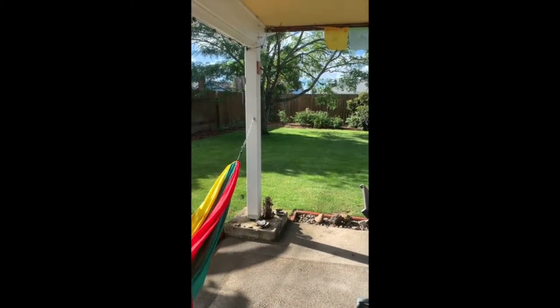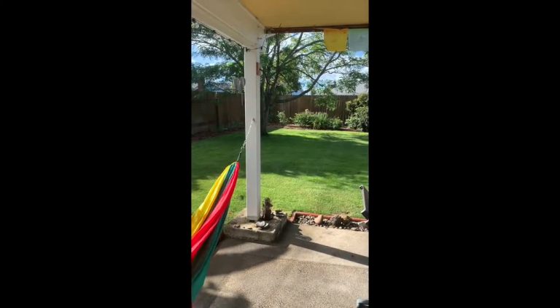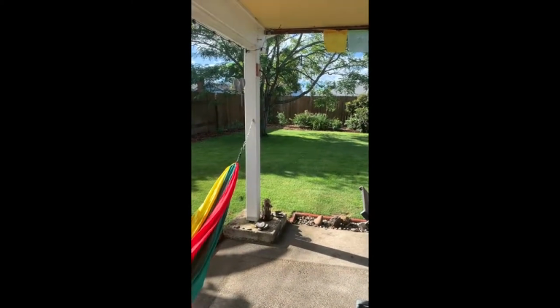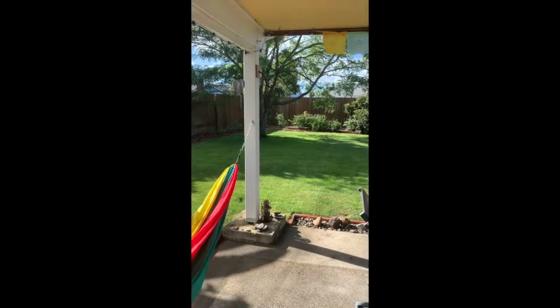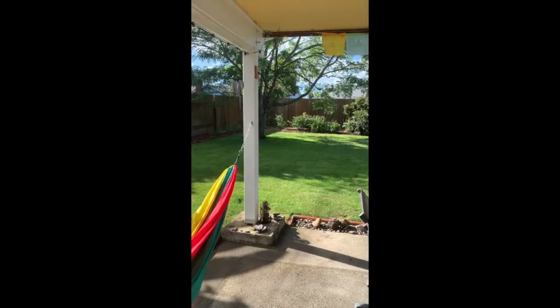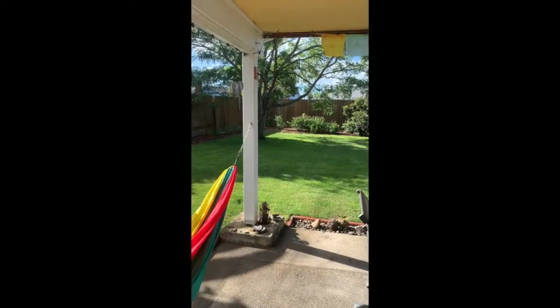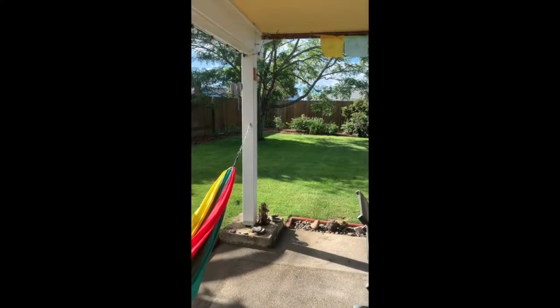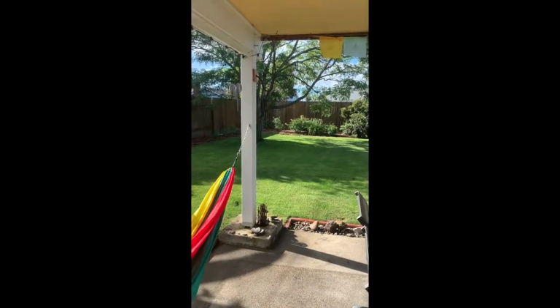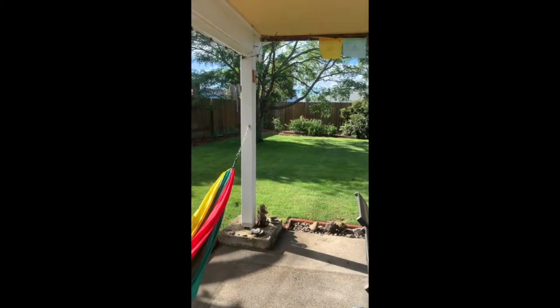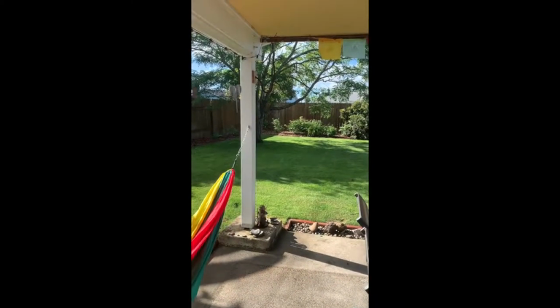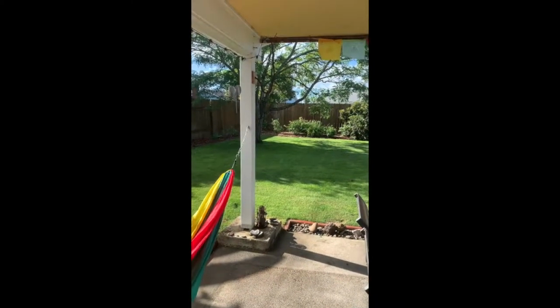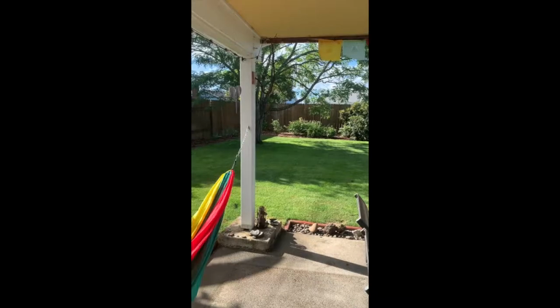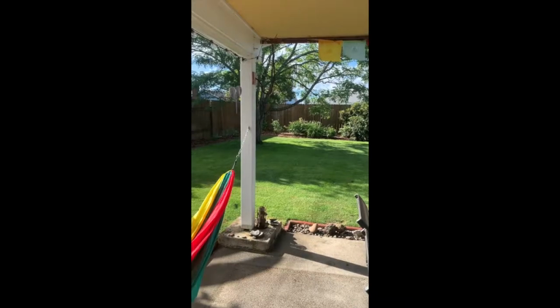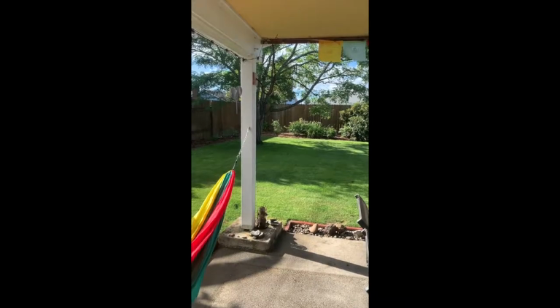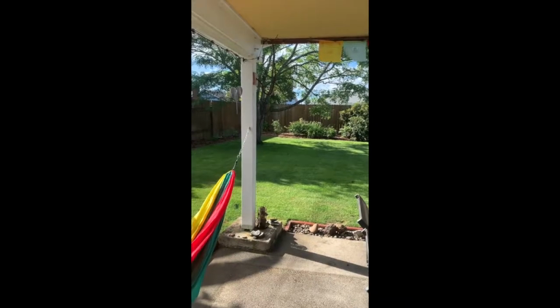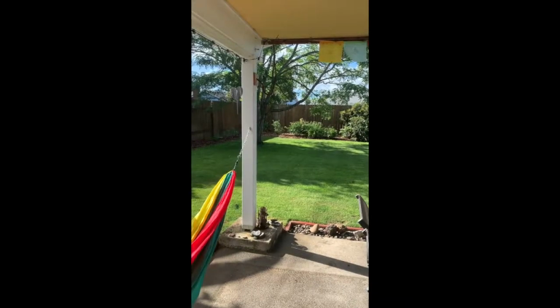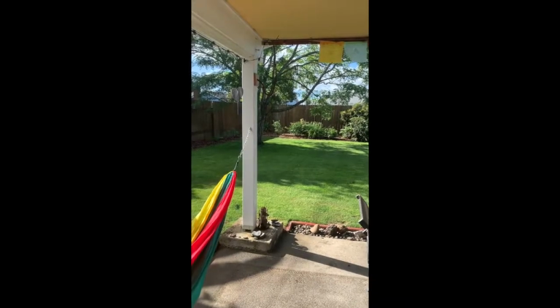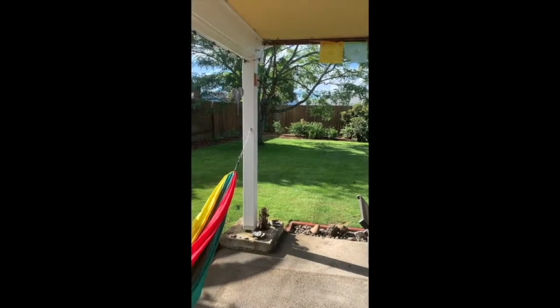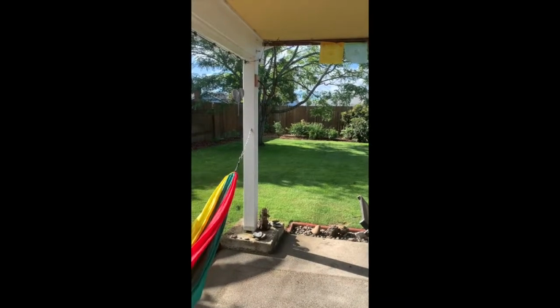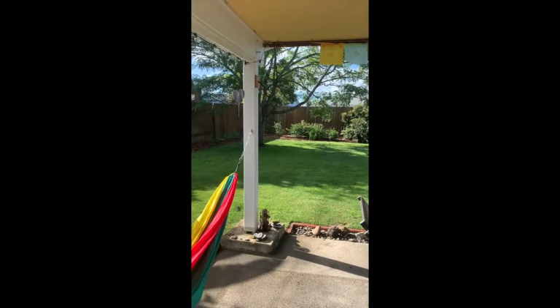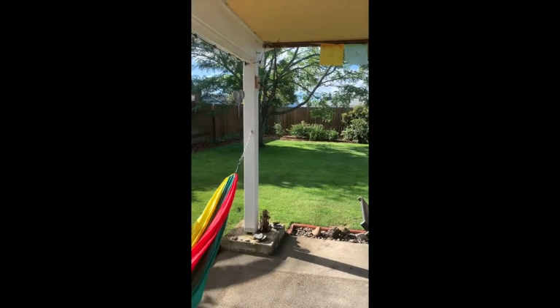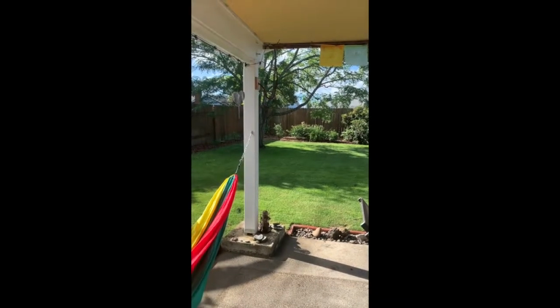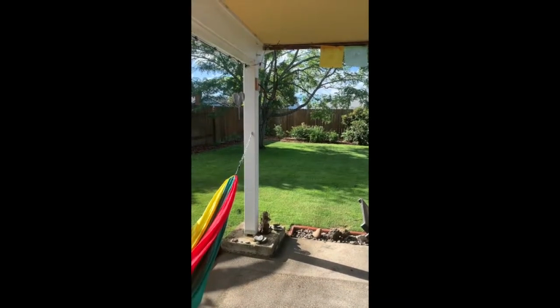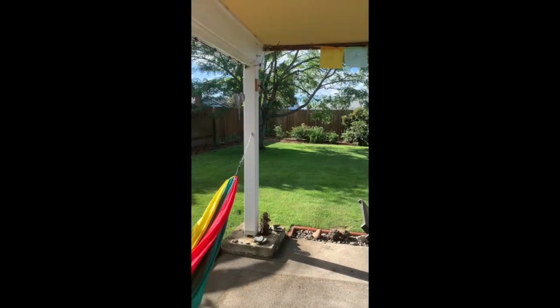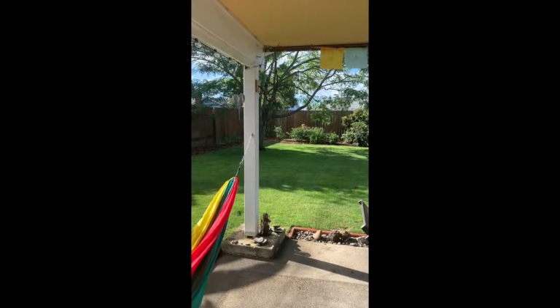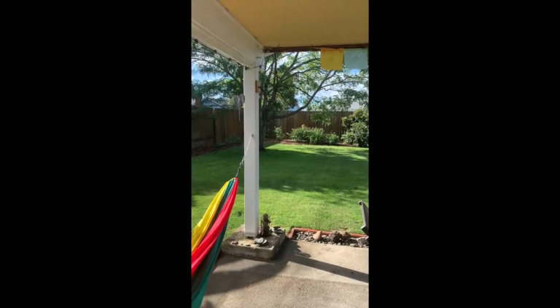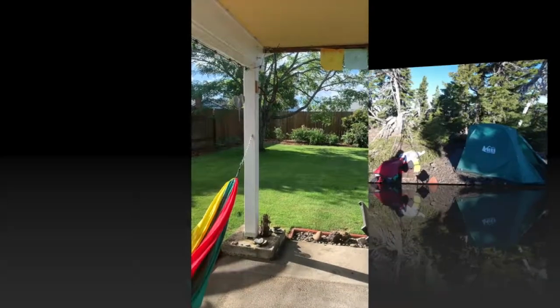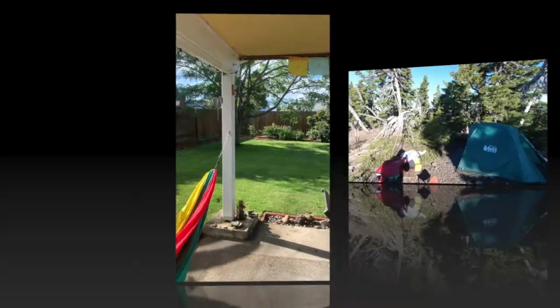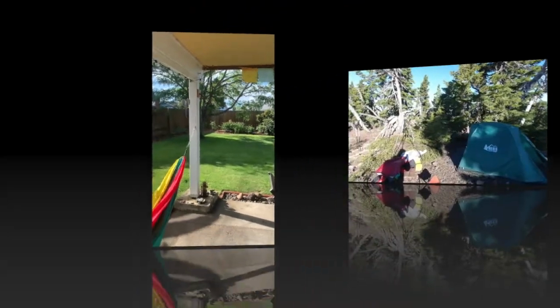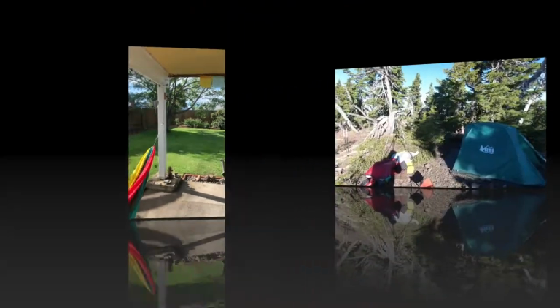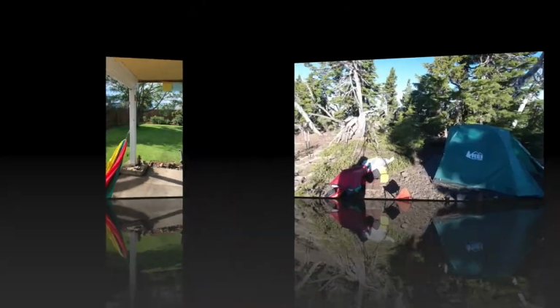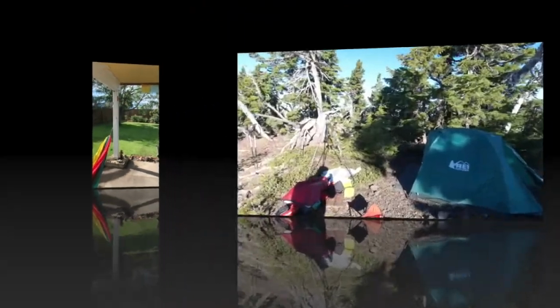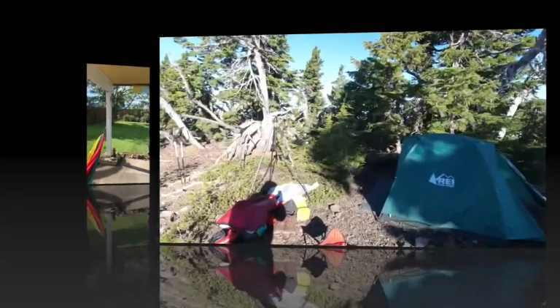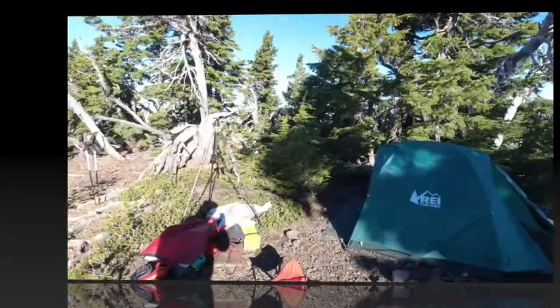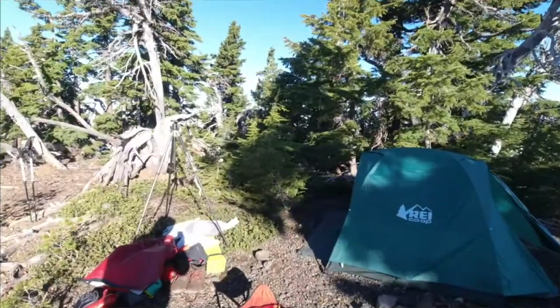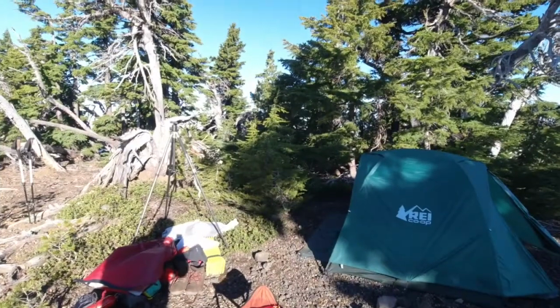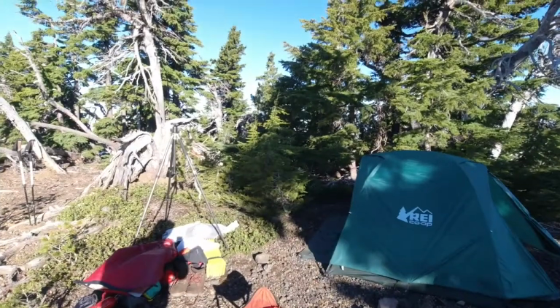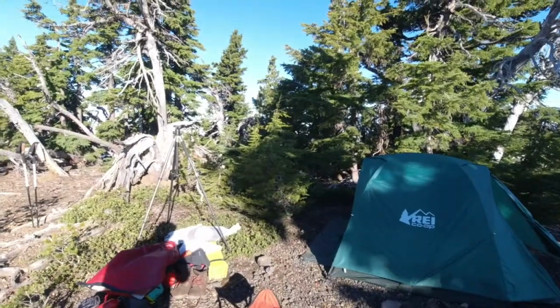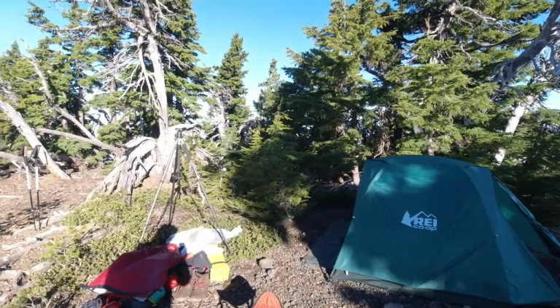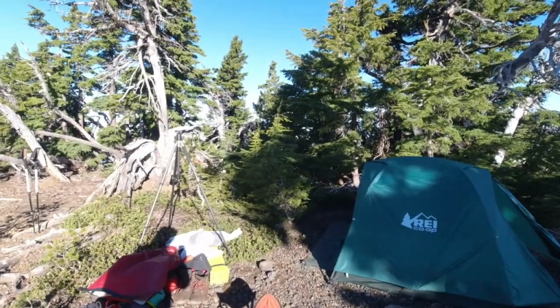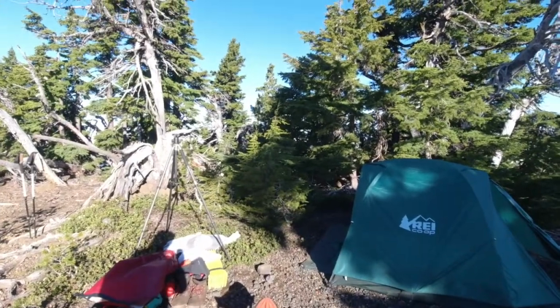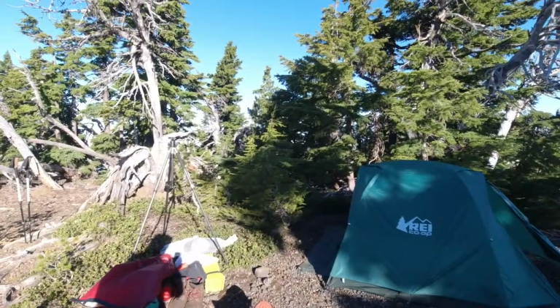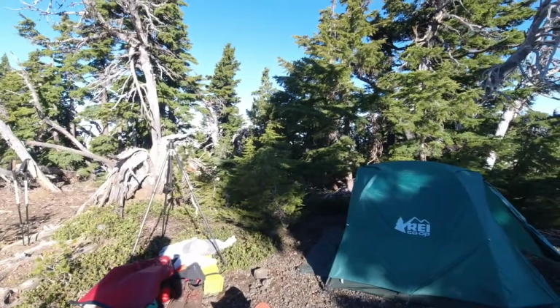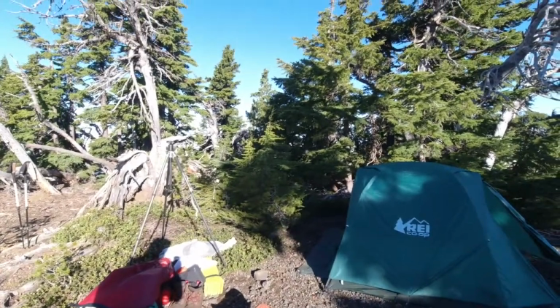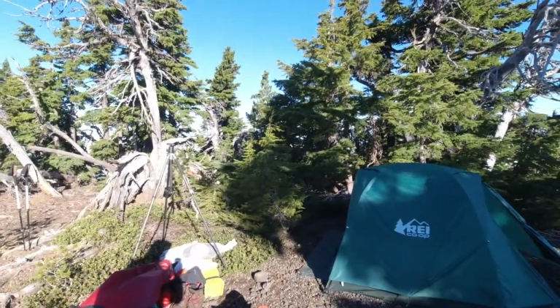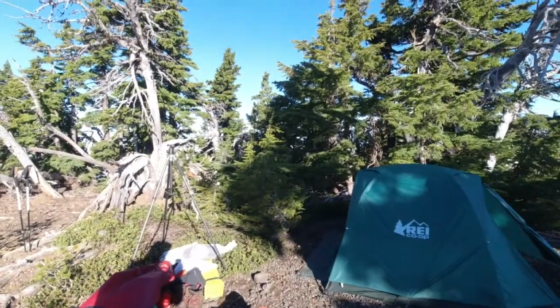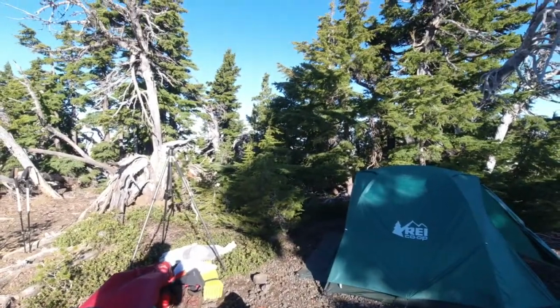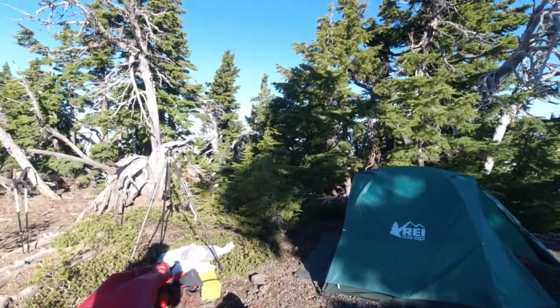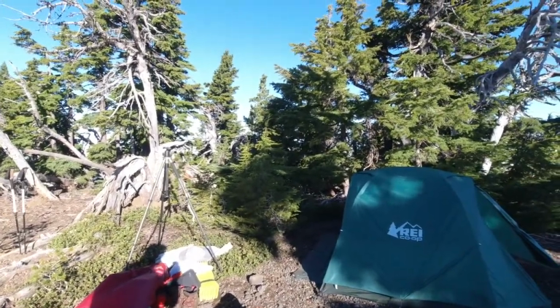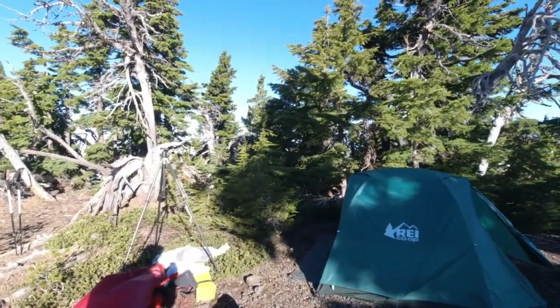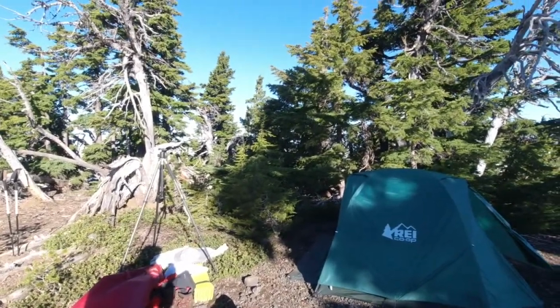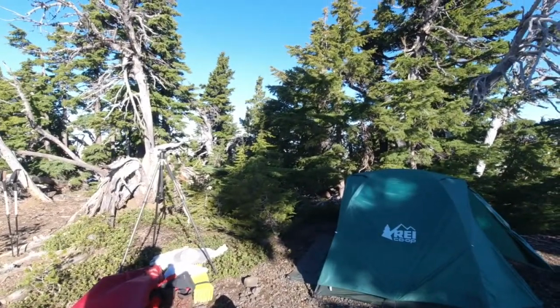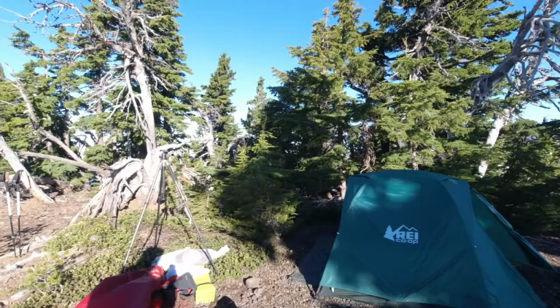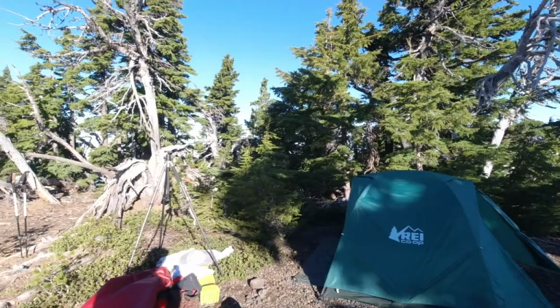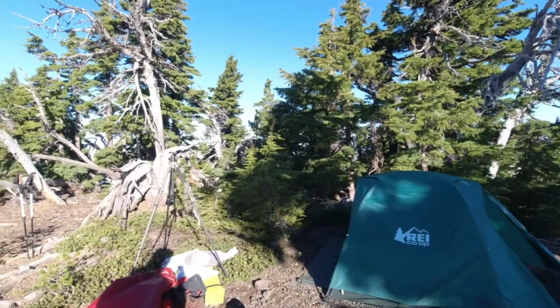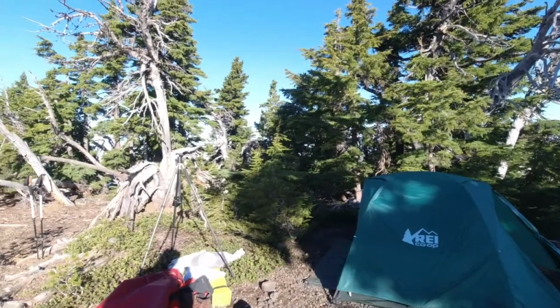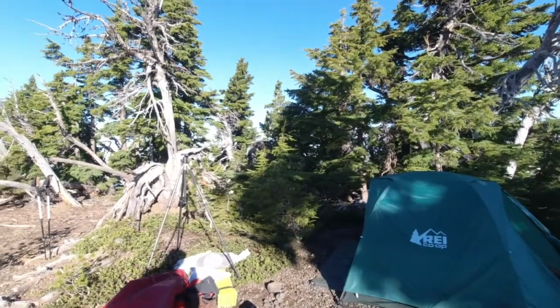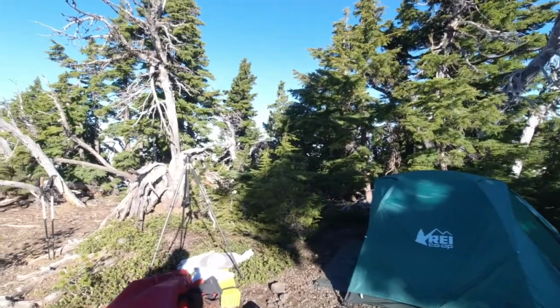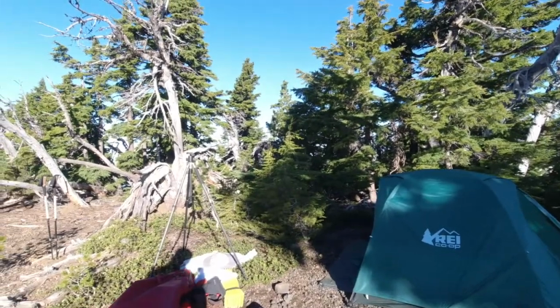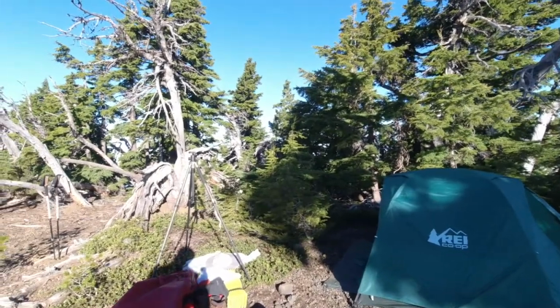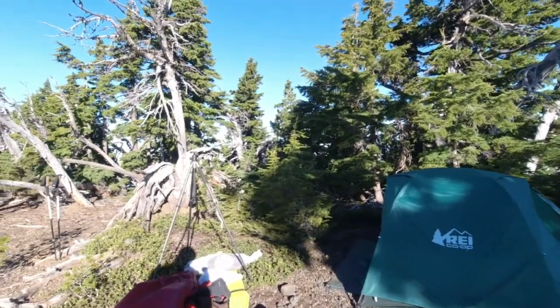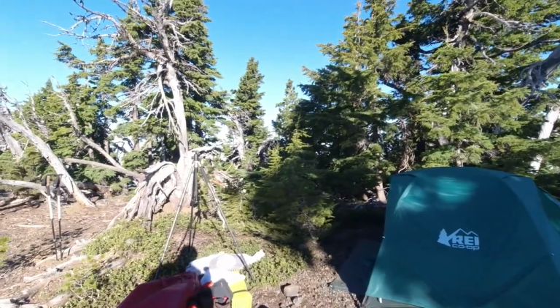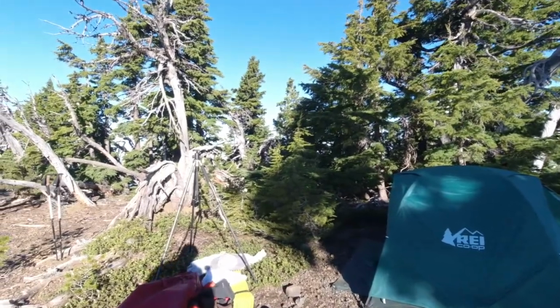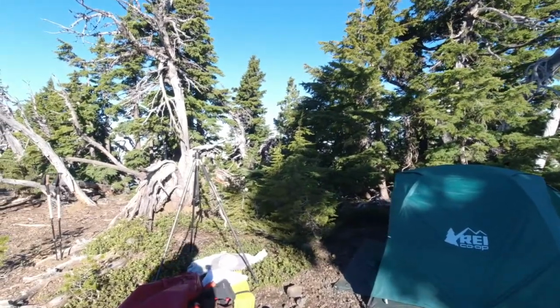Clean your stuff. That's today's quick tip. Happiness is hiking at 60.